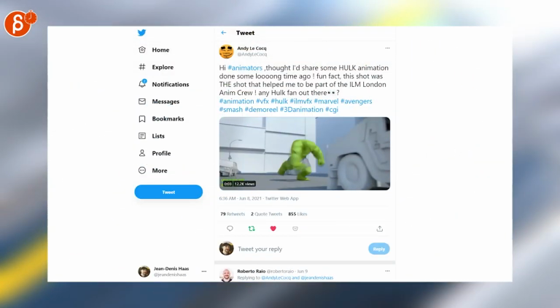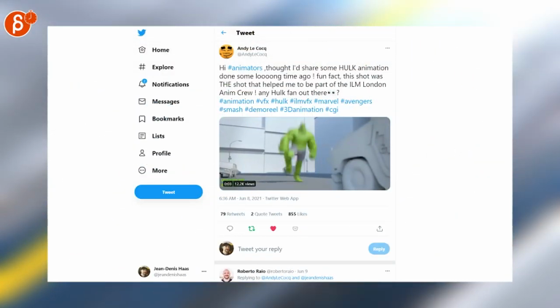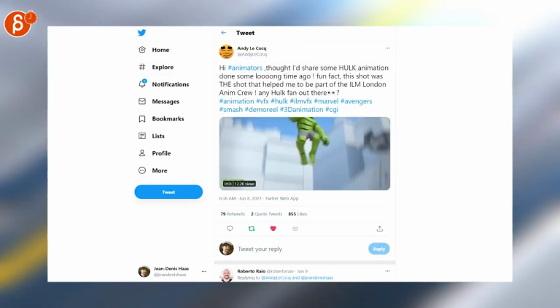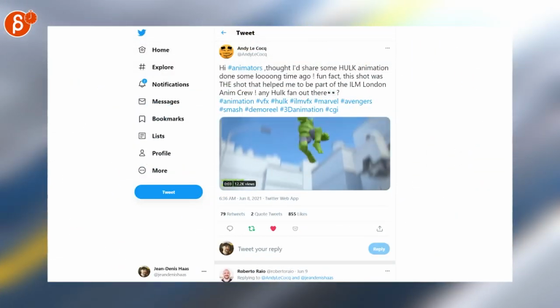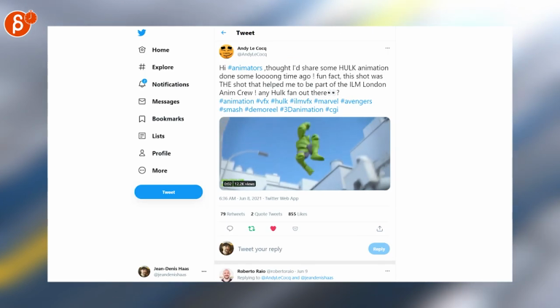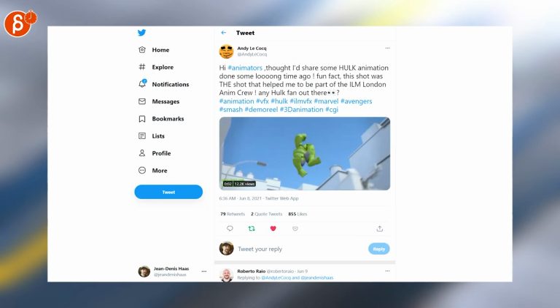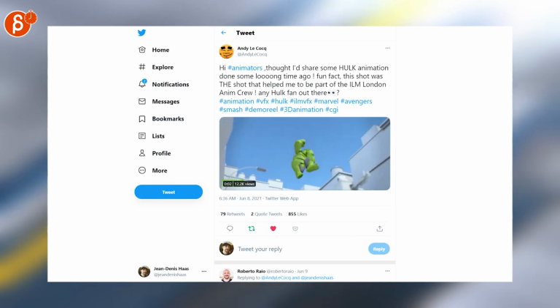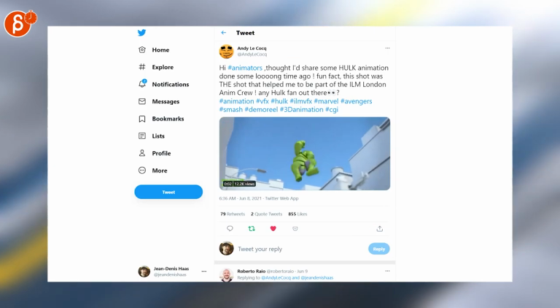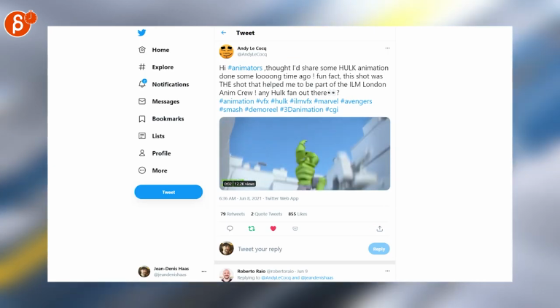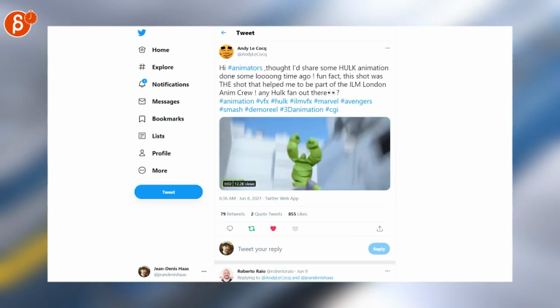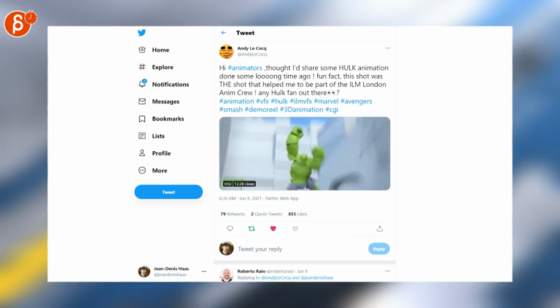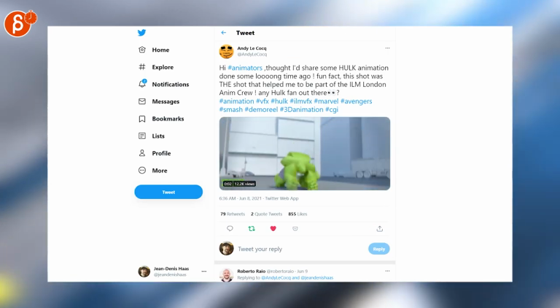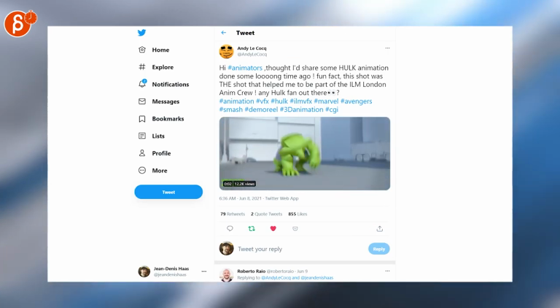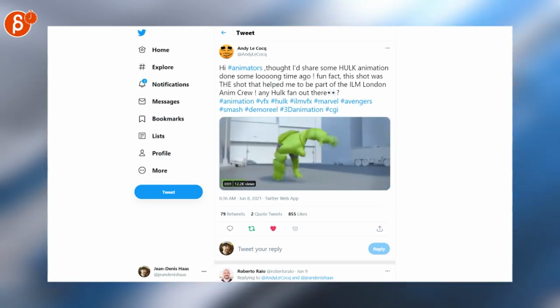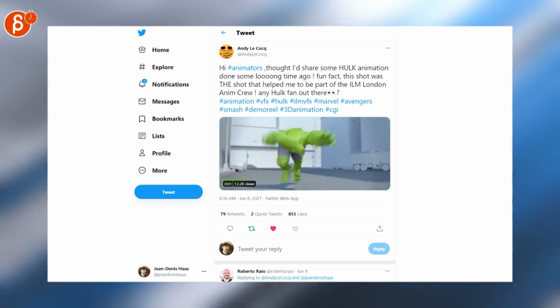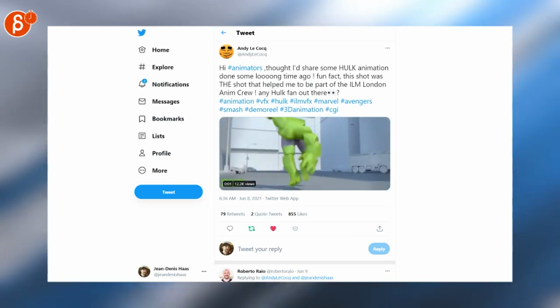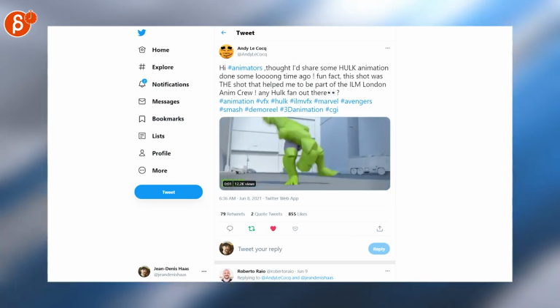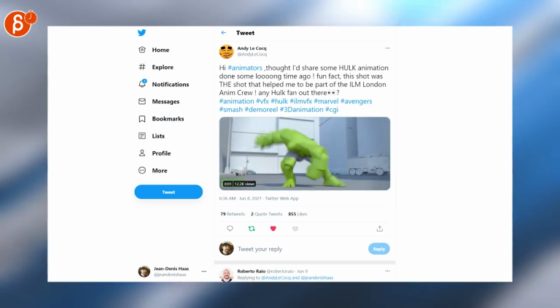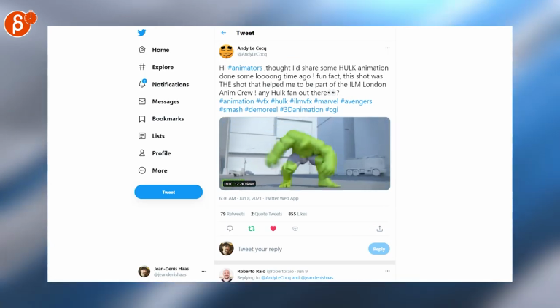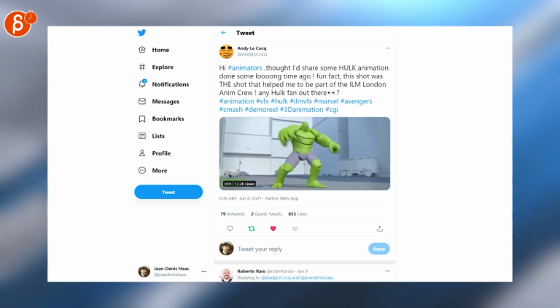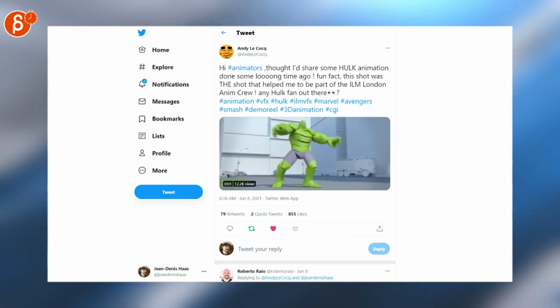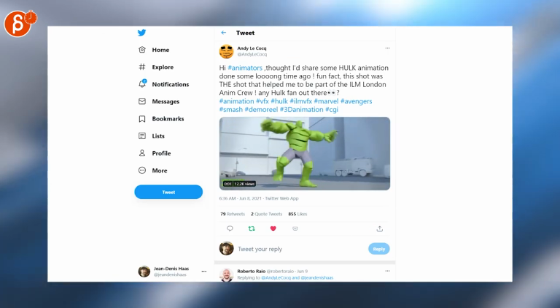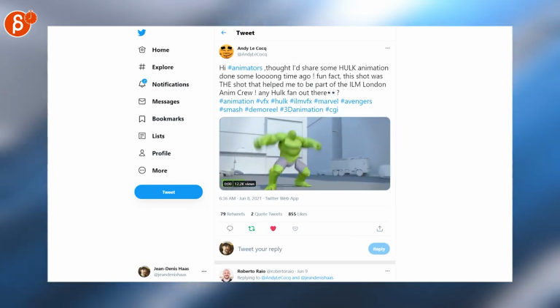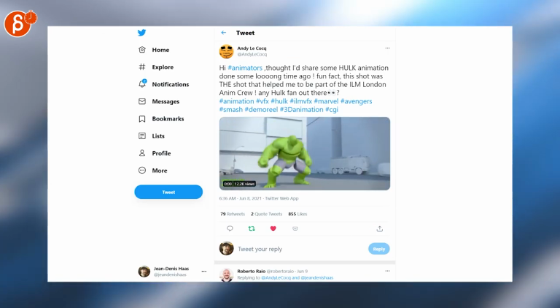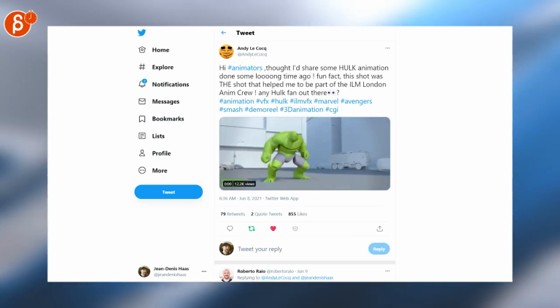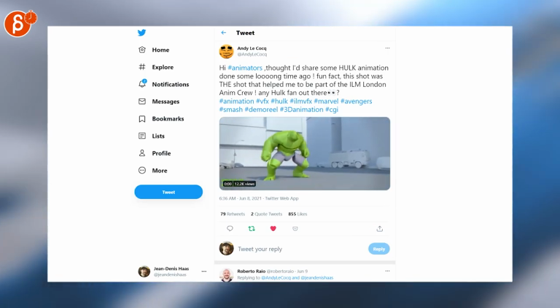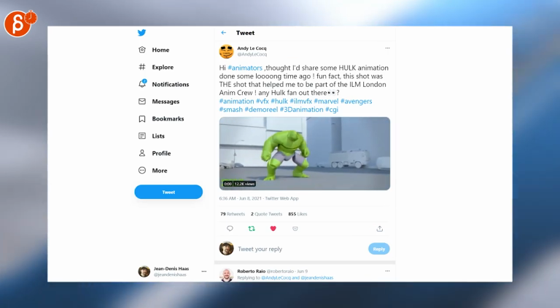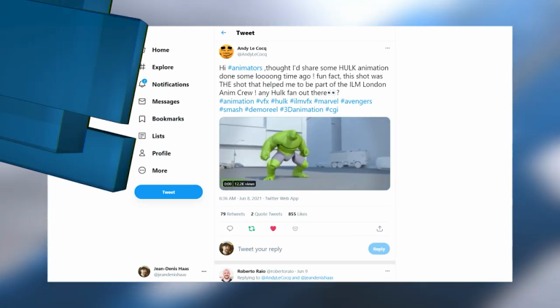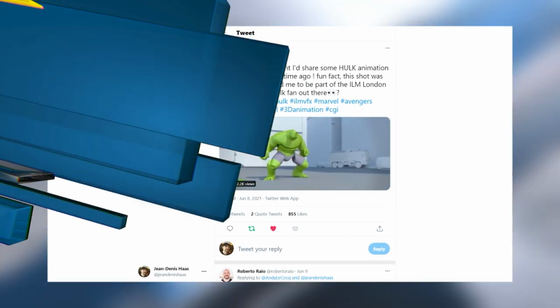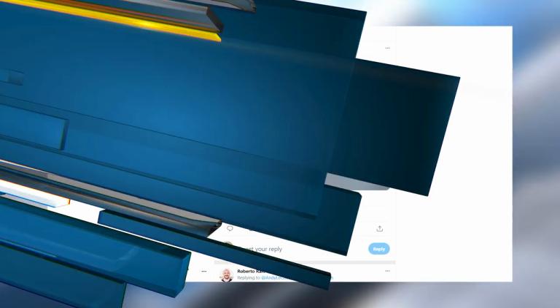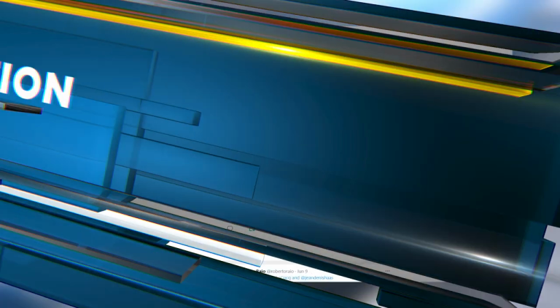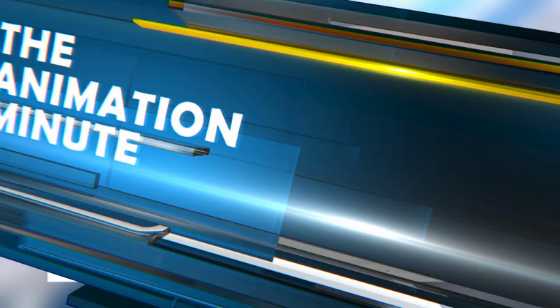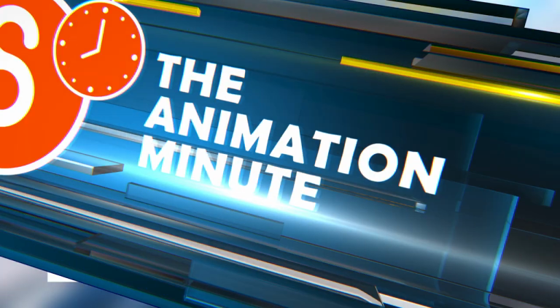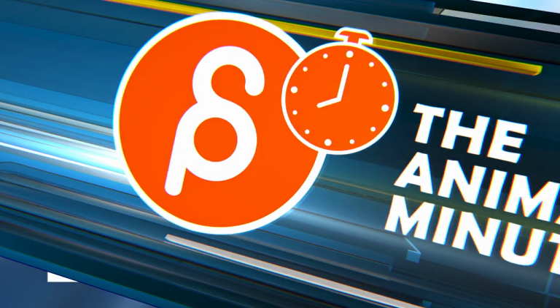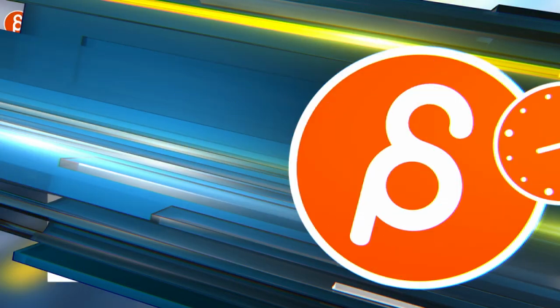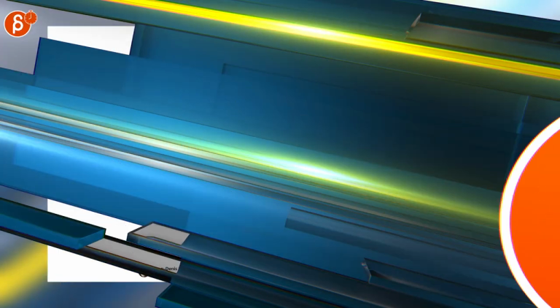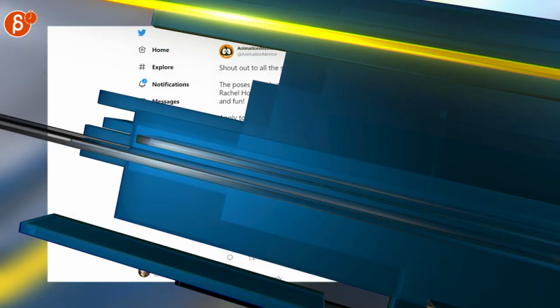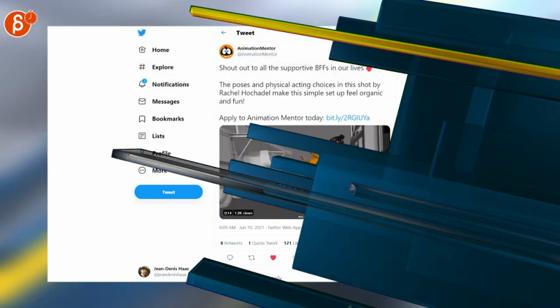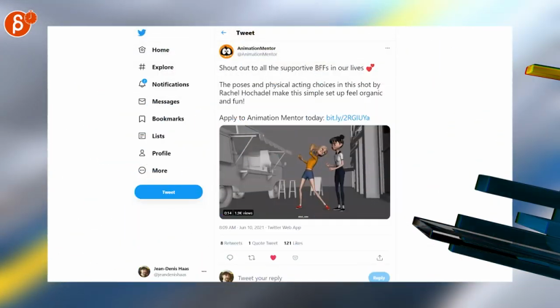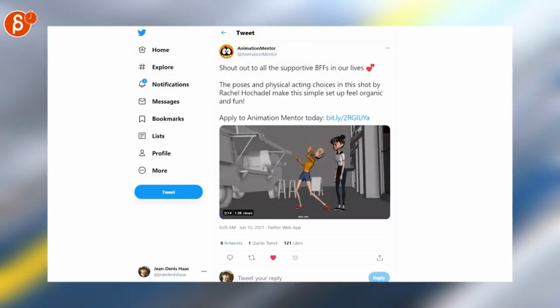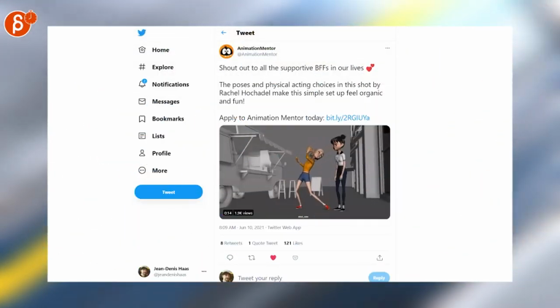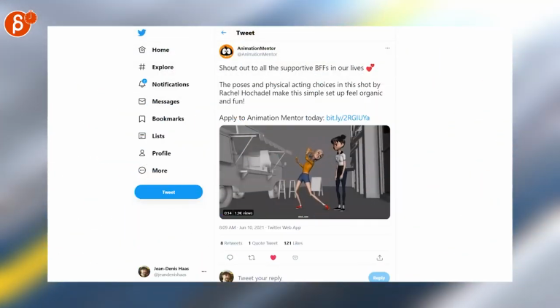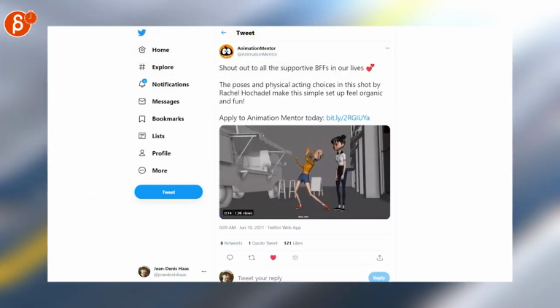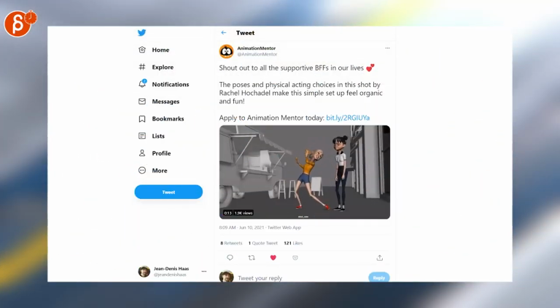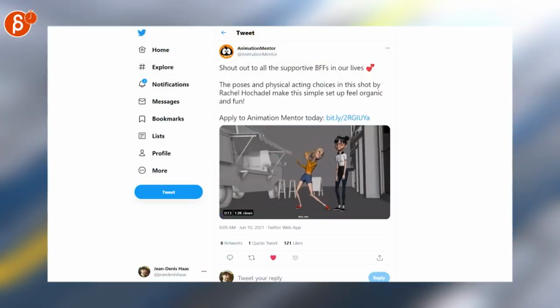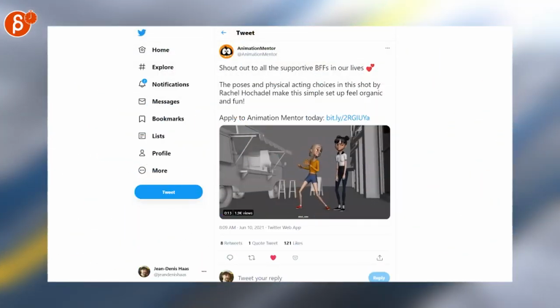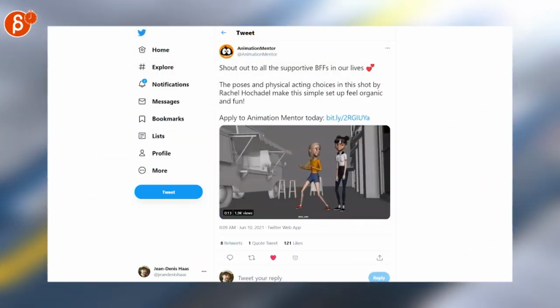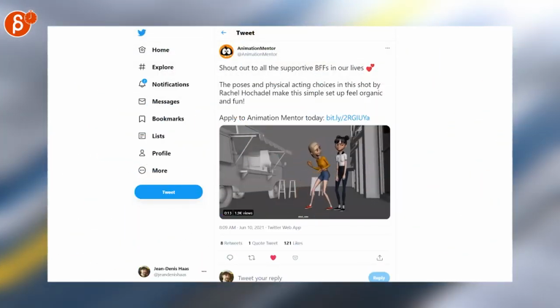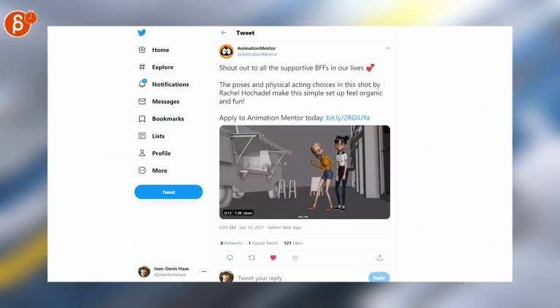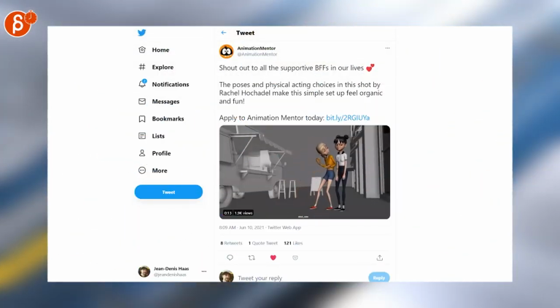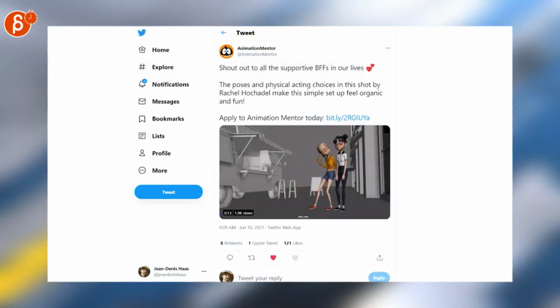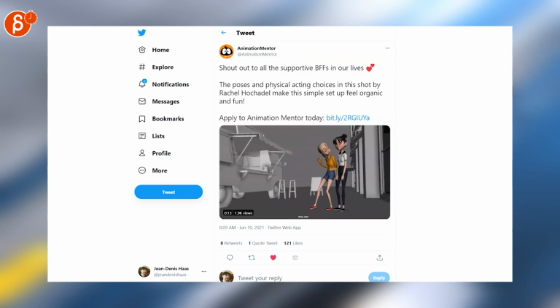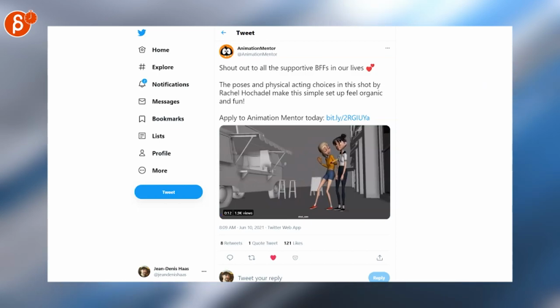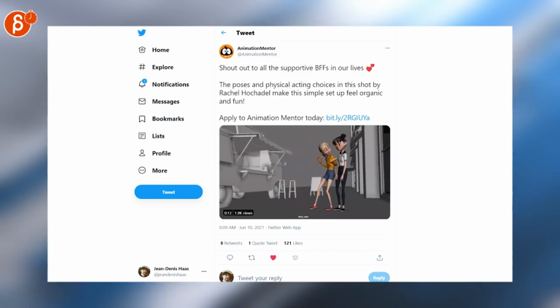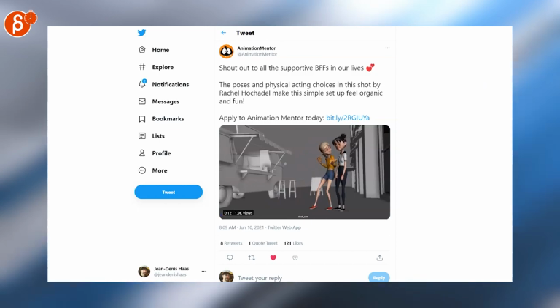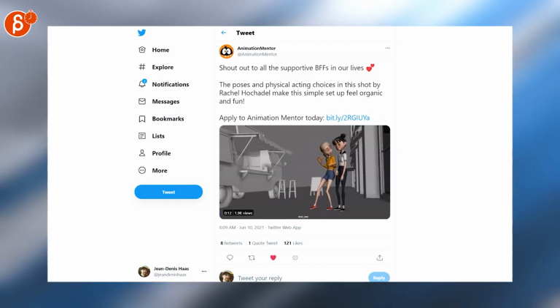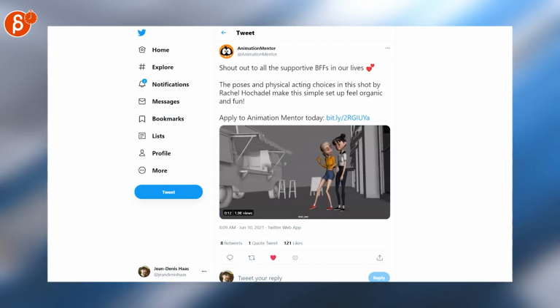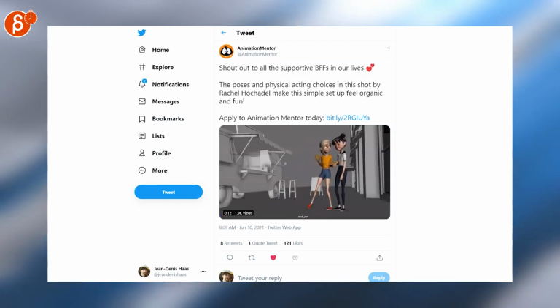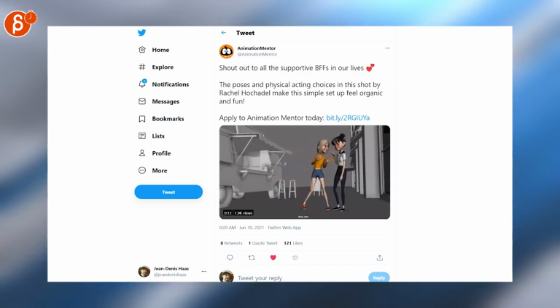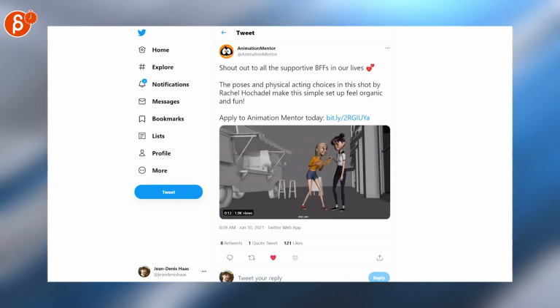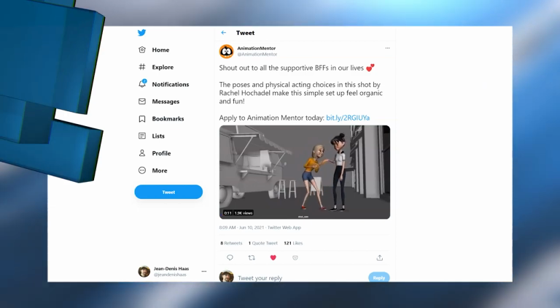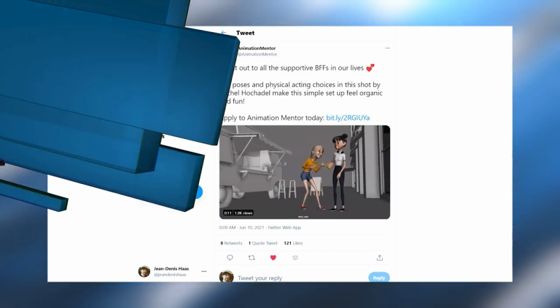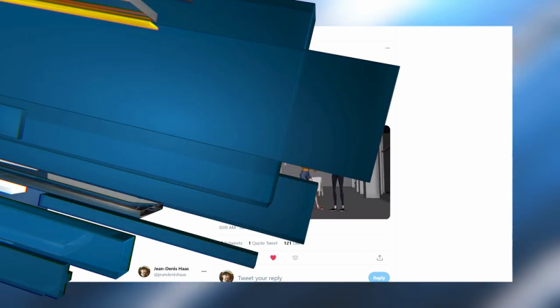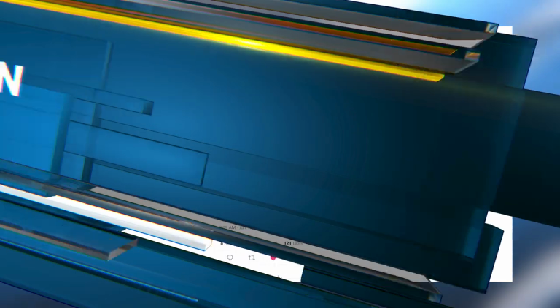Switching over to personal animation pieces. This one is awesome, I love it. This is an awesome shot by Rachel, and this is for Animation Mentor.